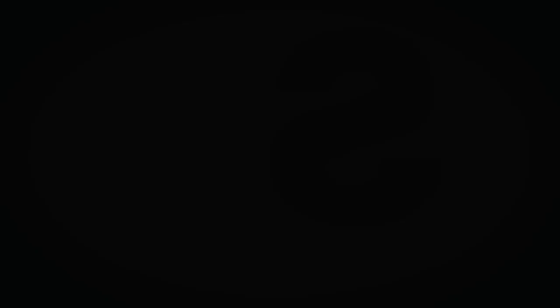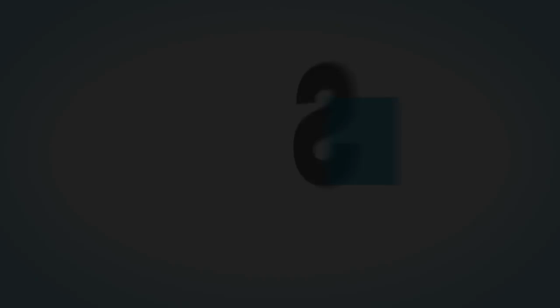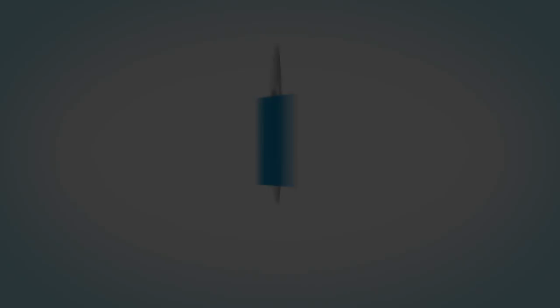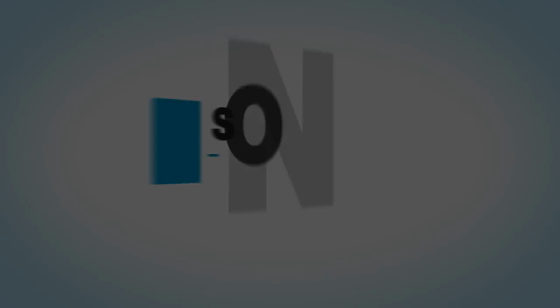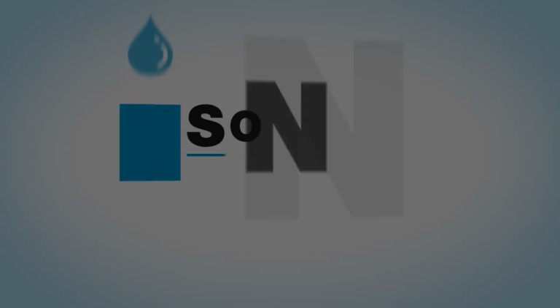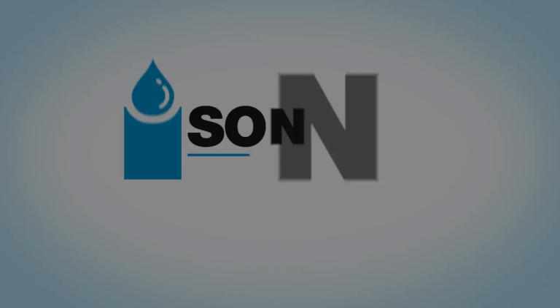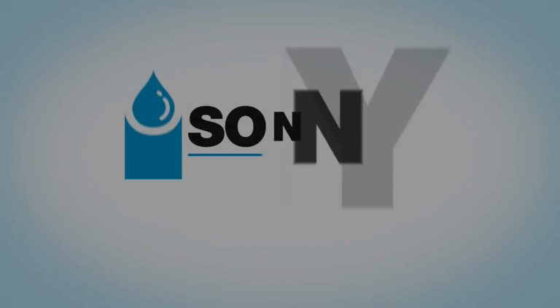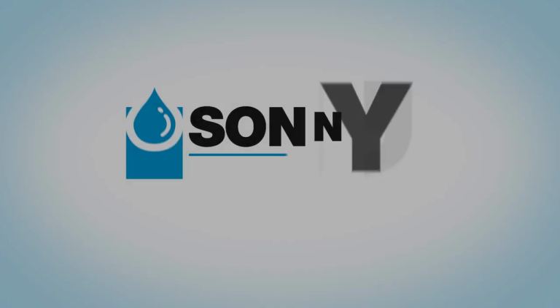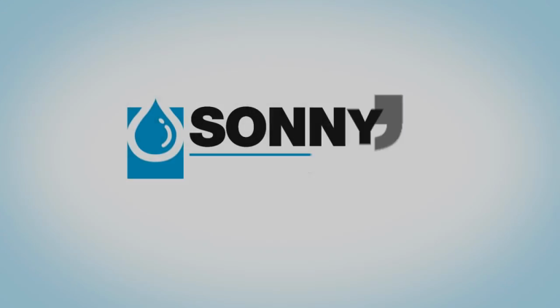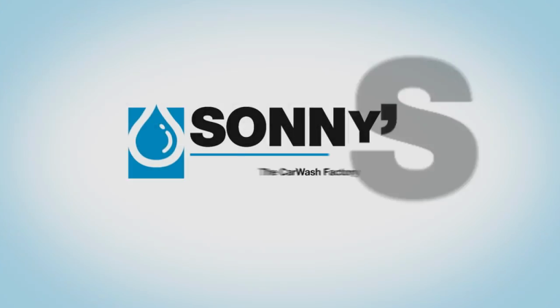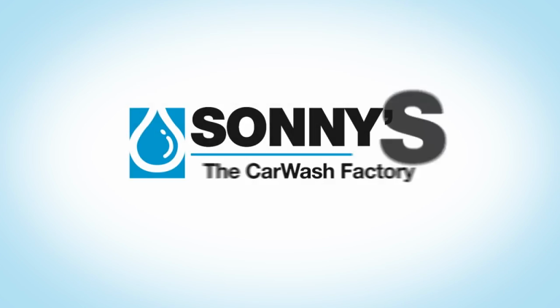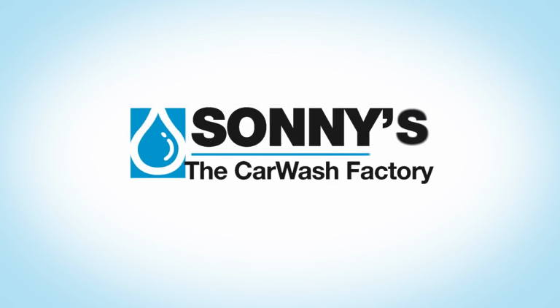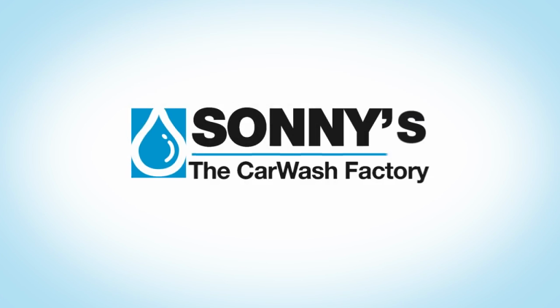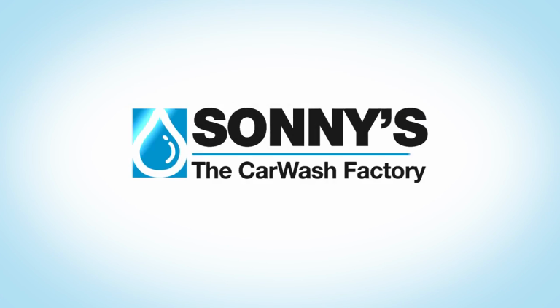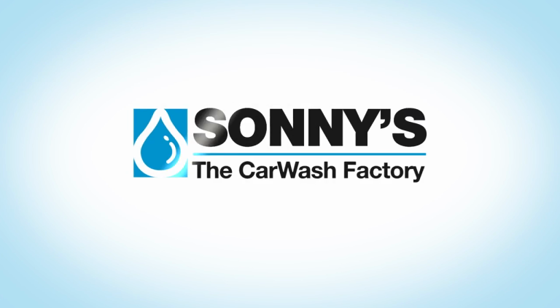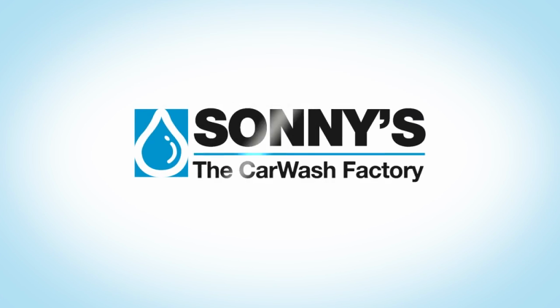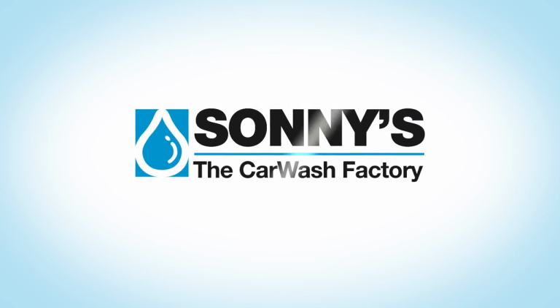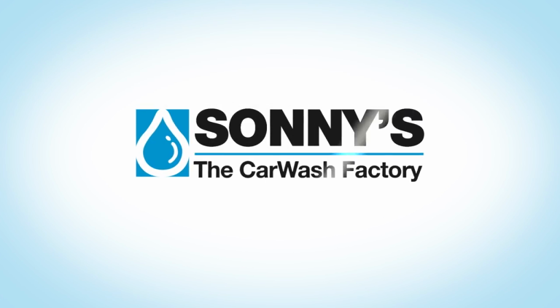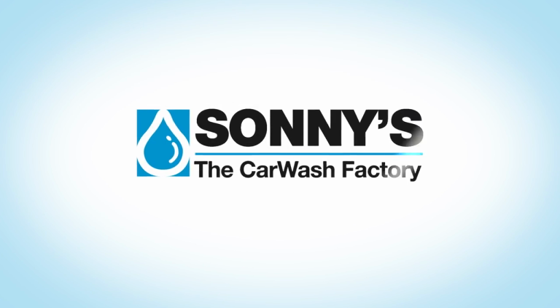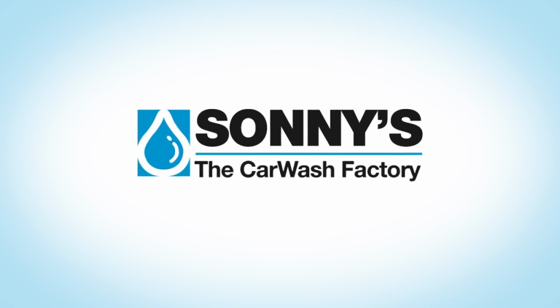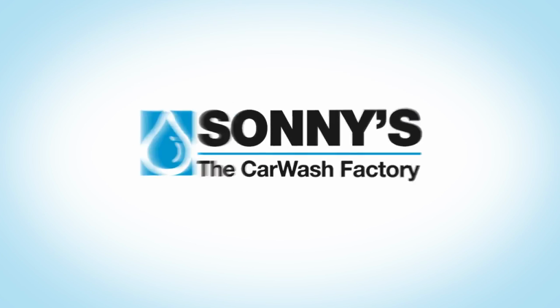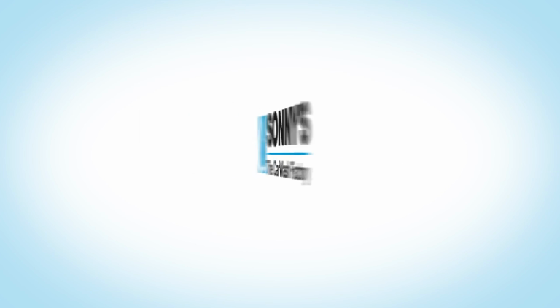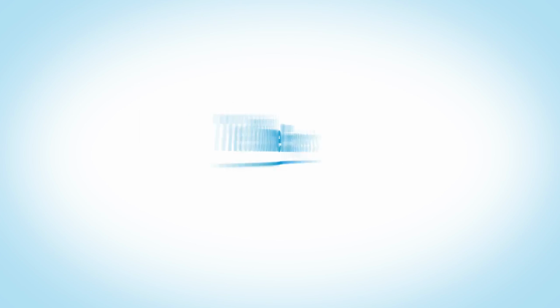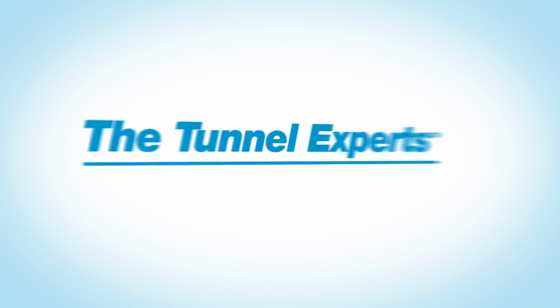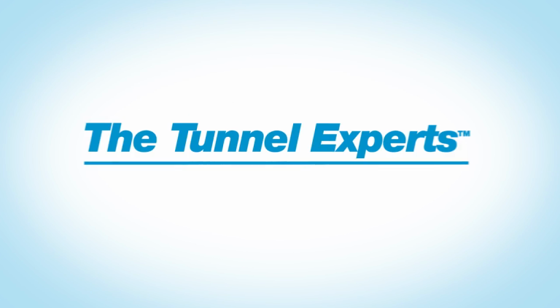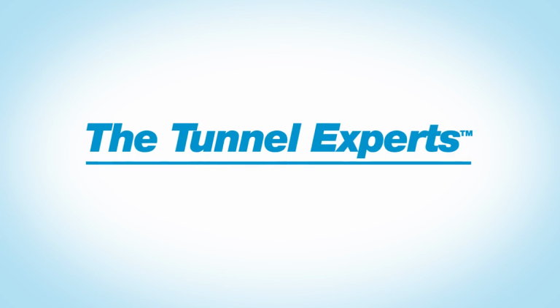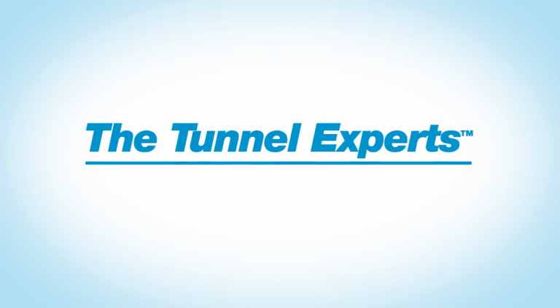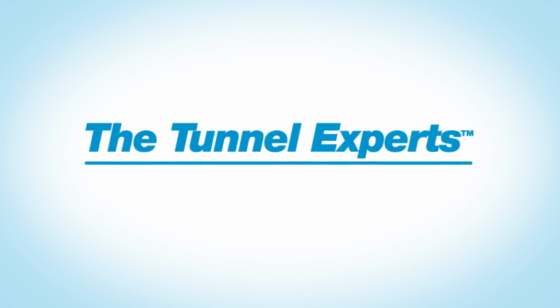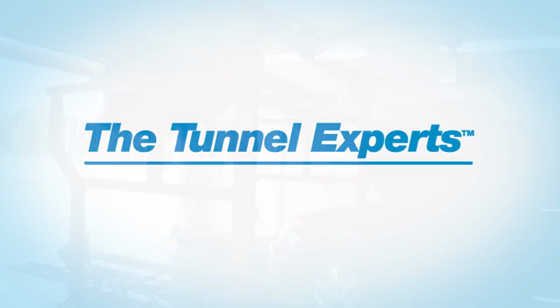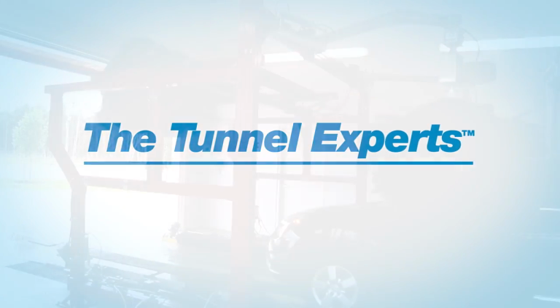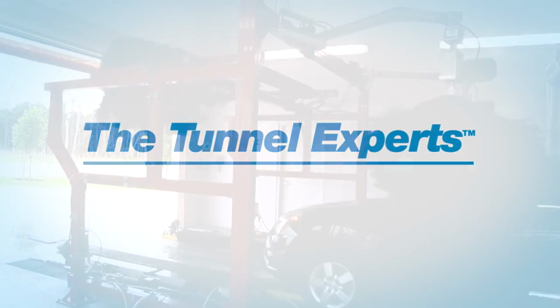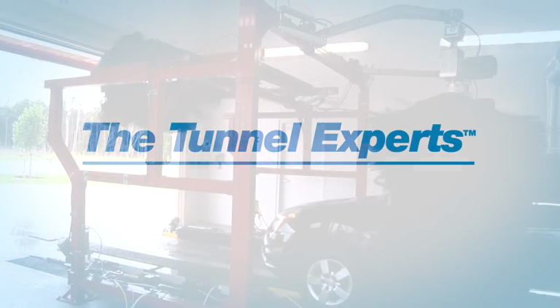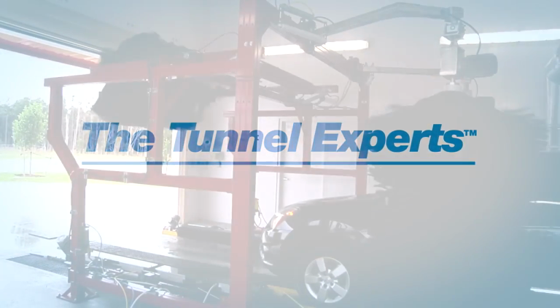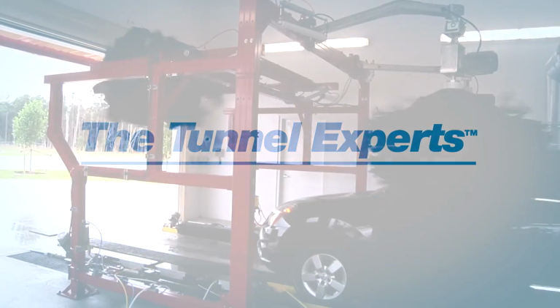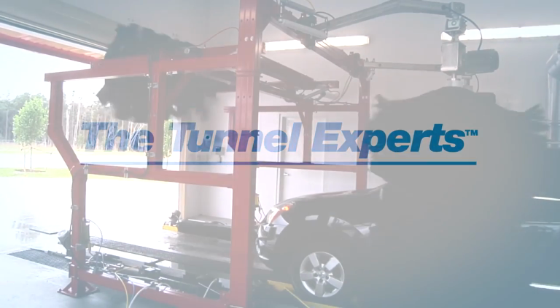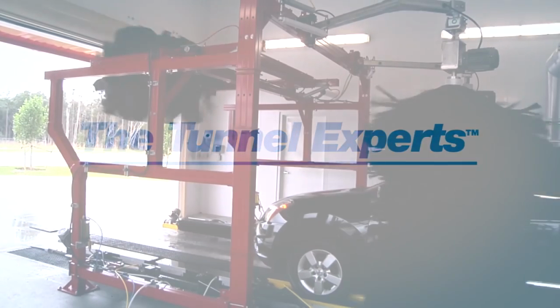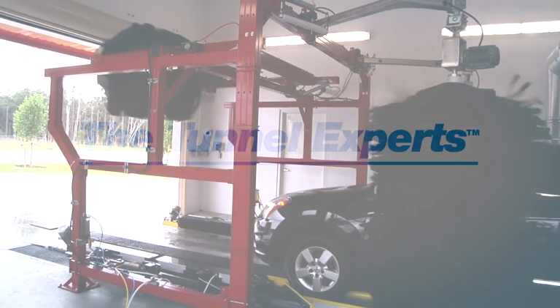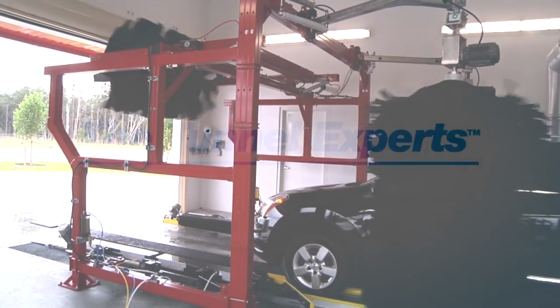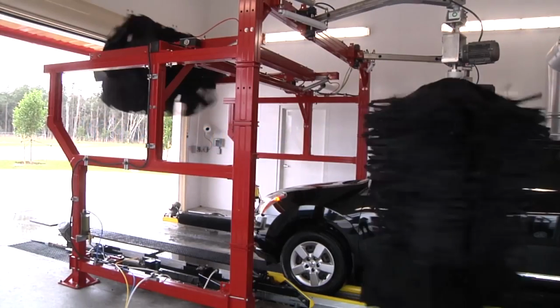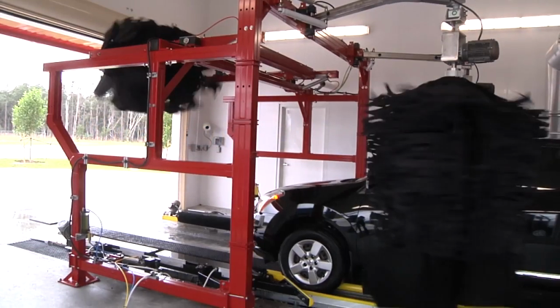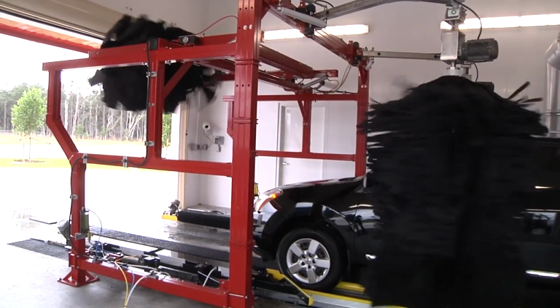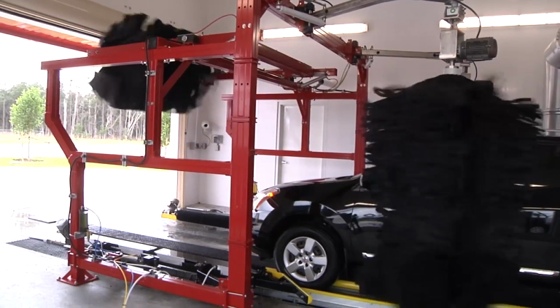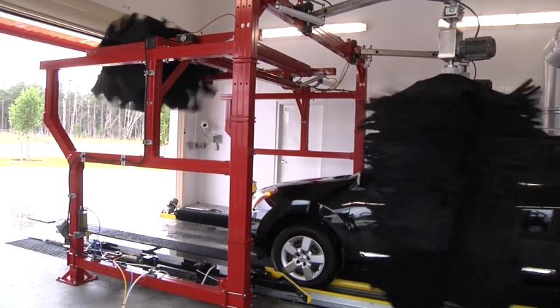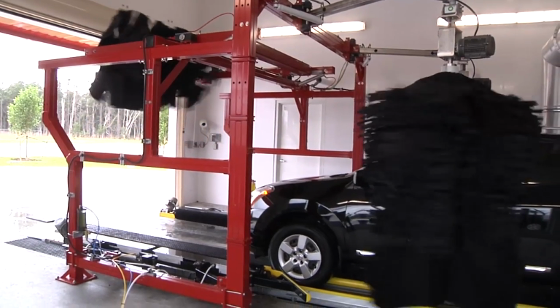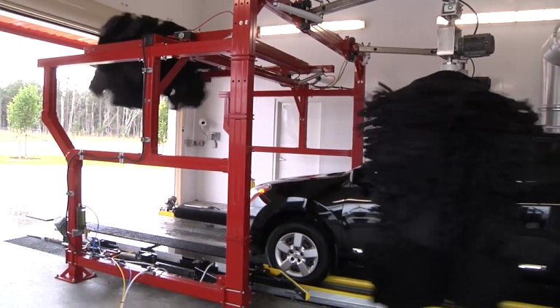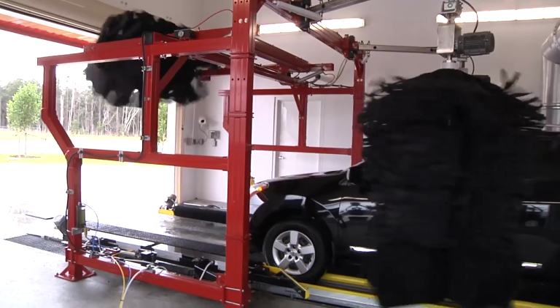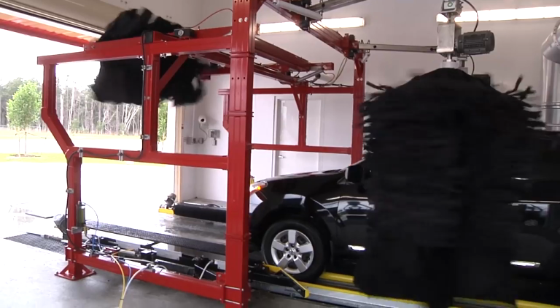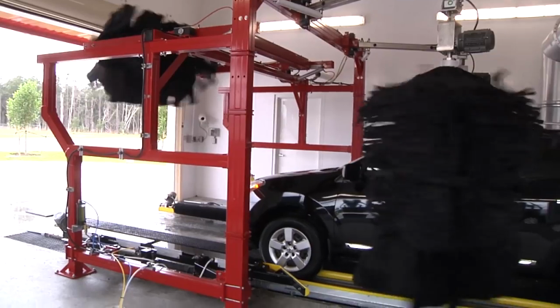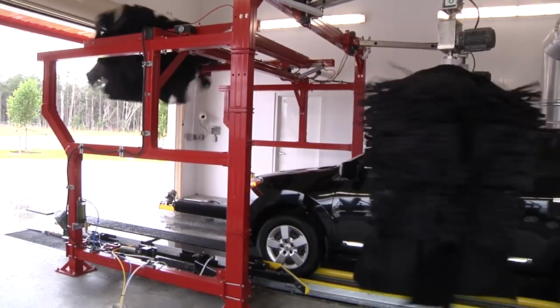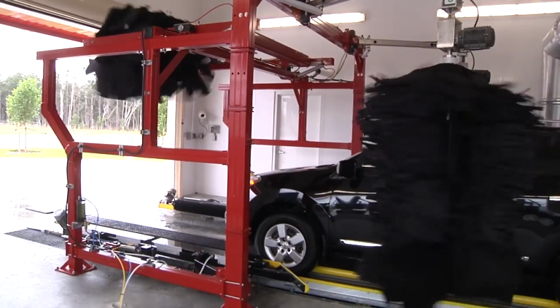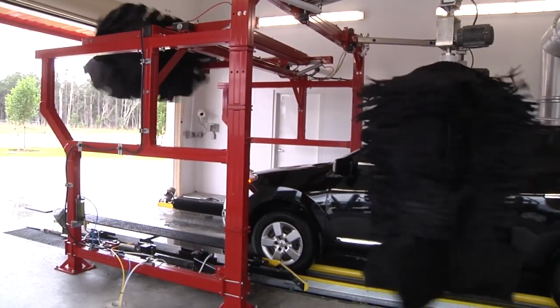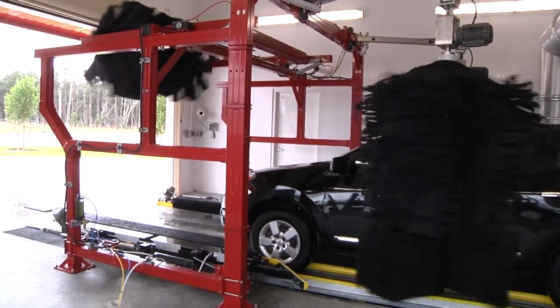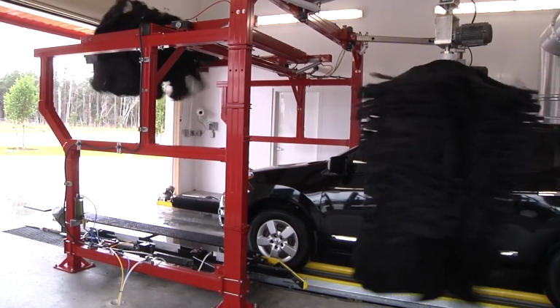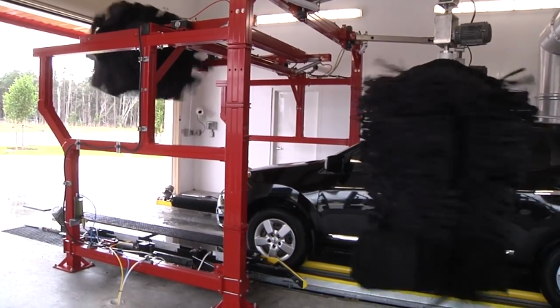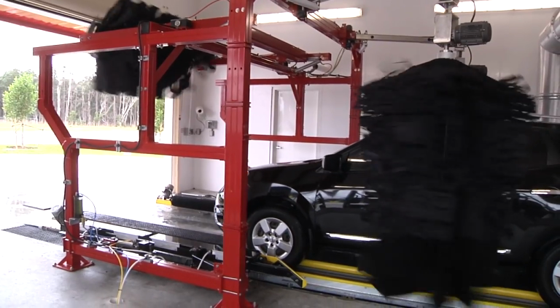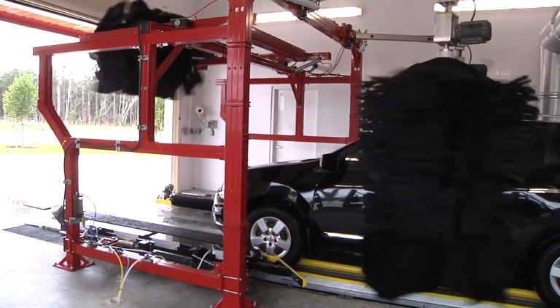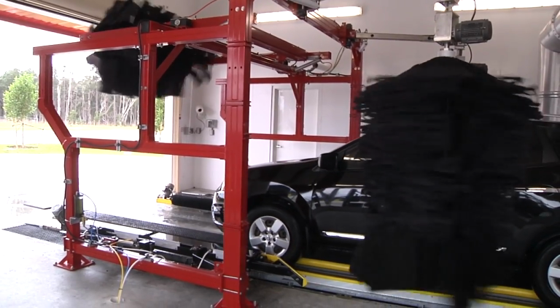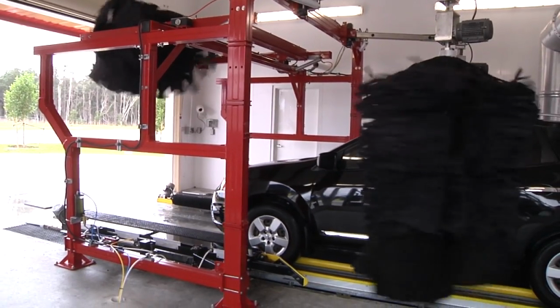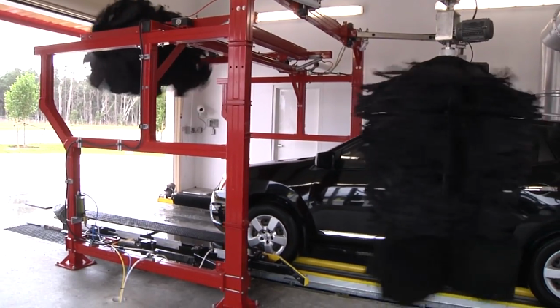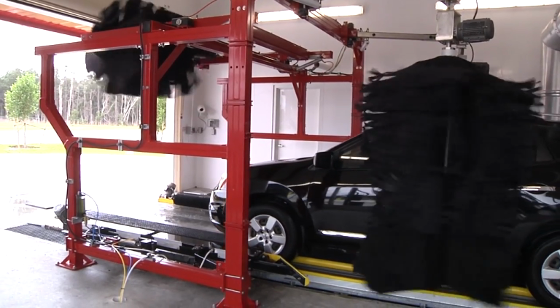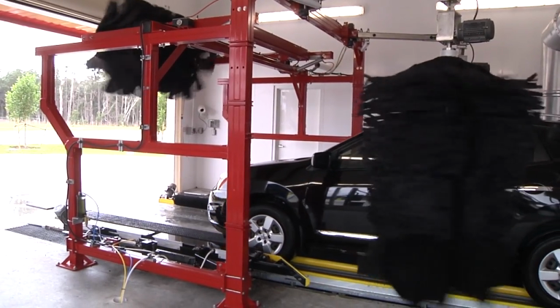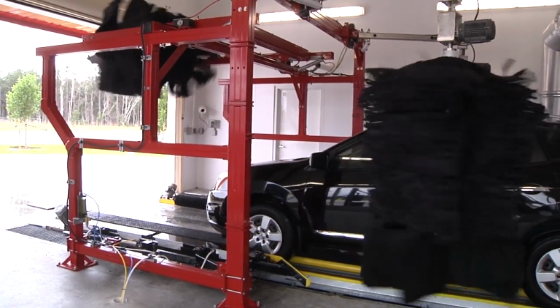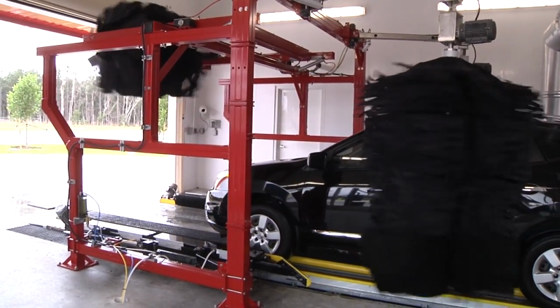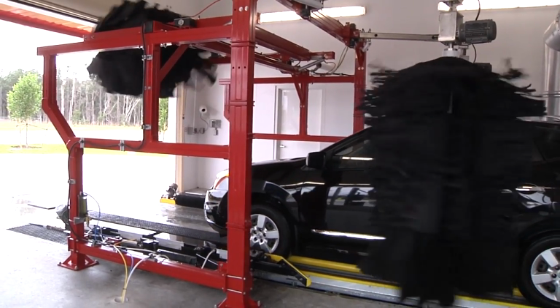Welcome to Sunny's, the car wash factory. You need to increase customer satisfaction and wash consistency while reducing labor.